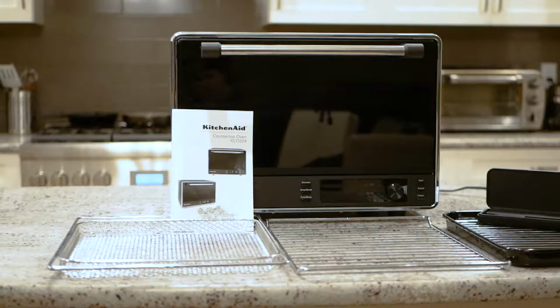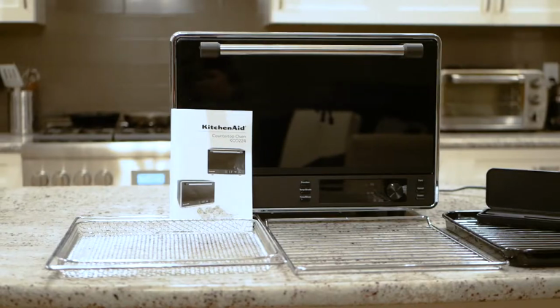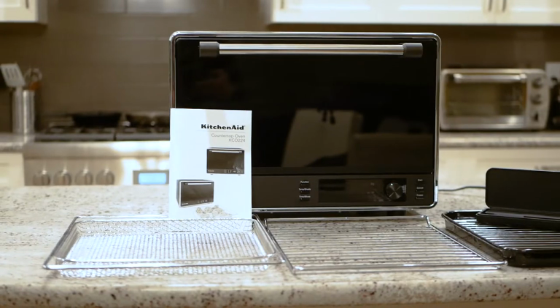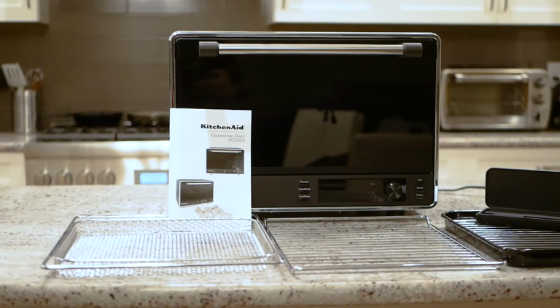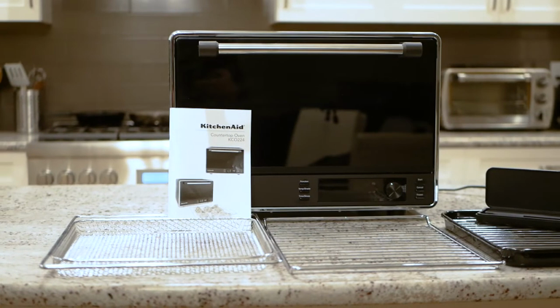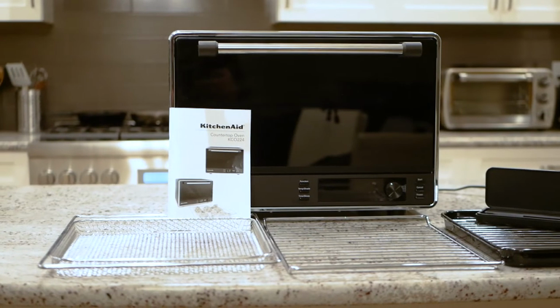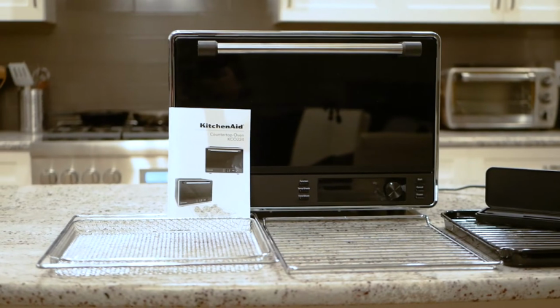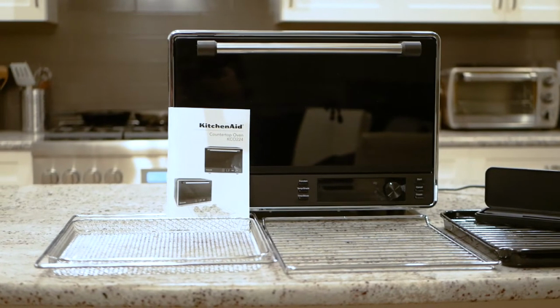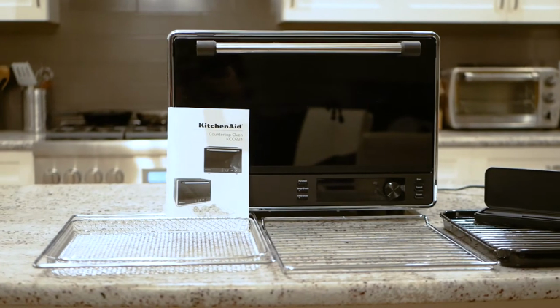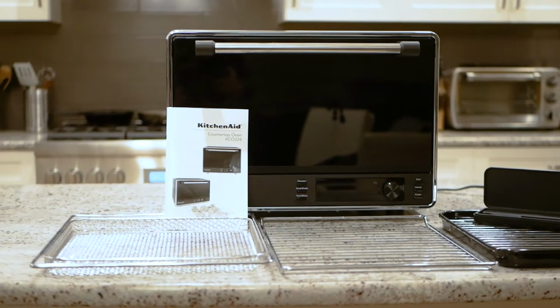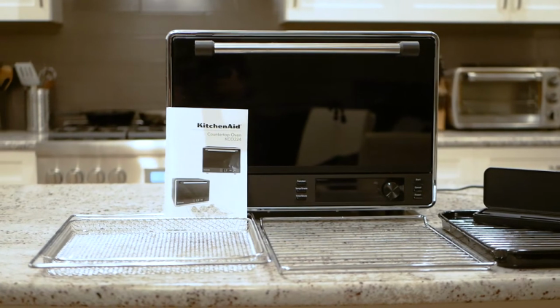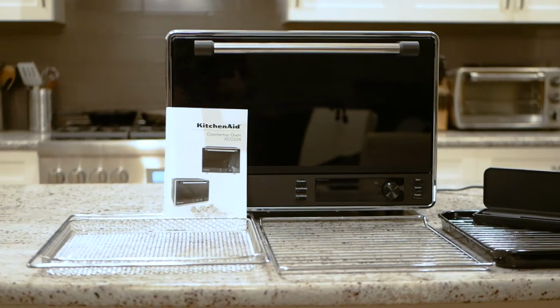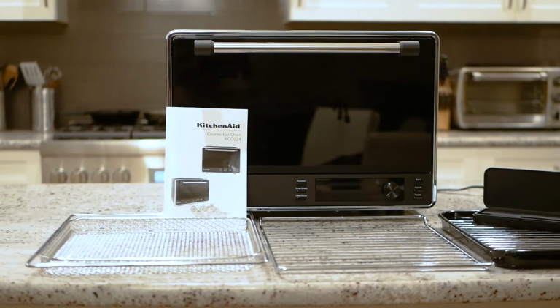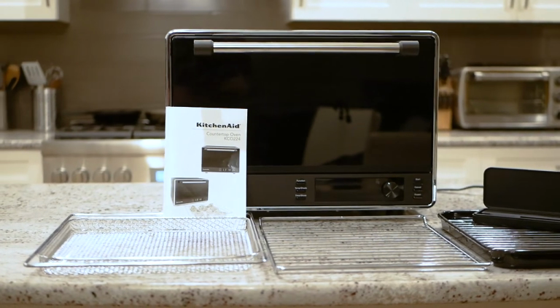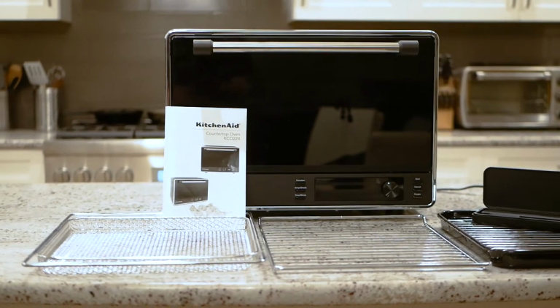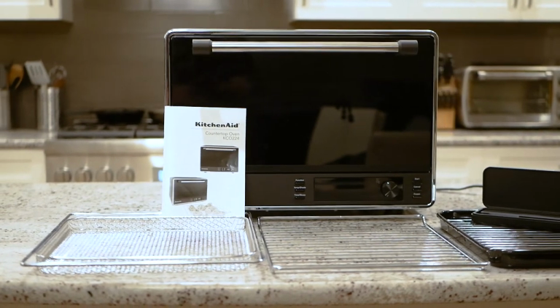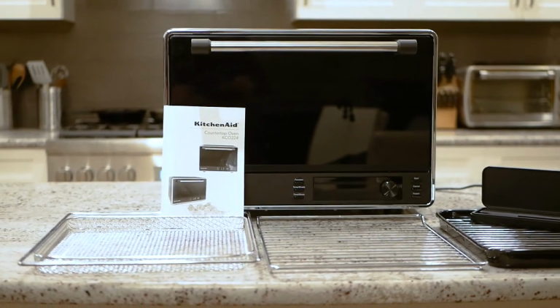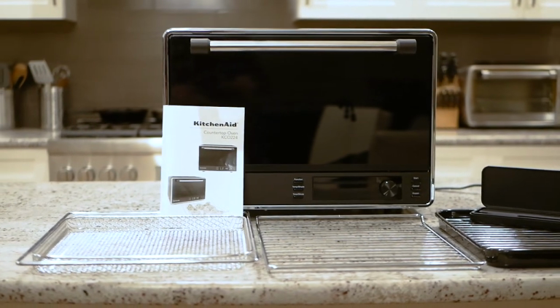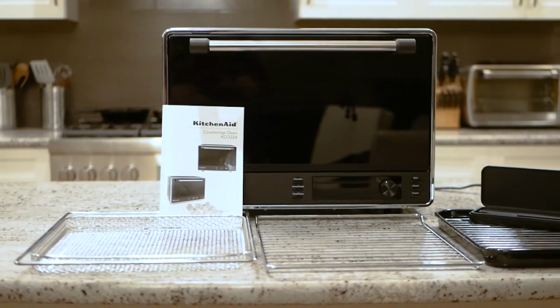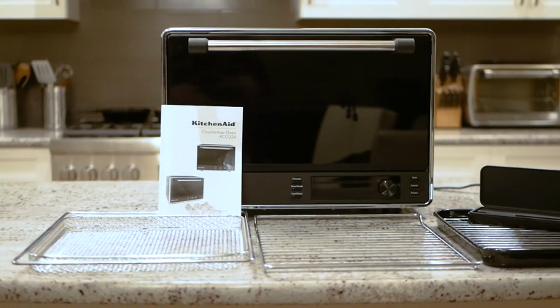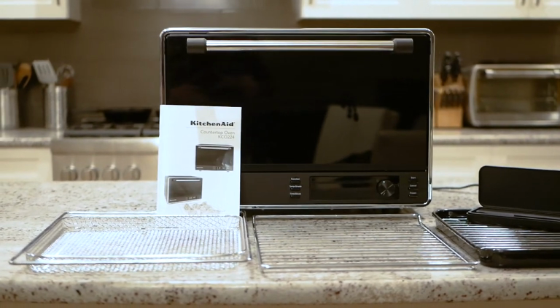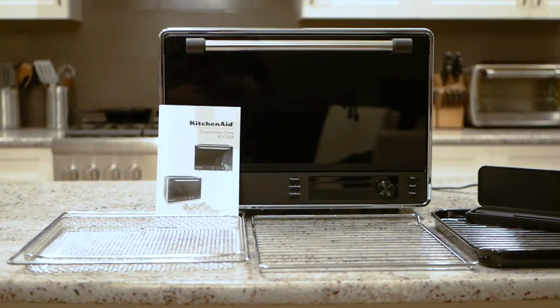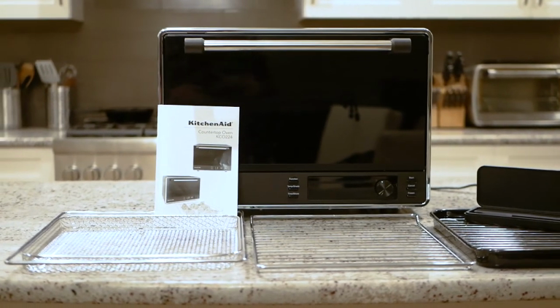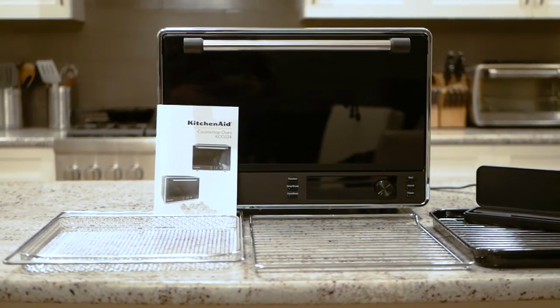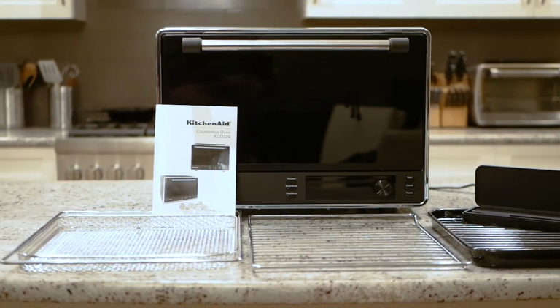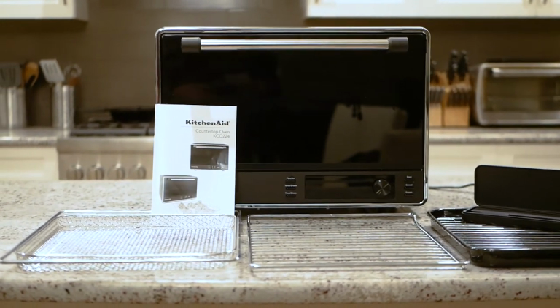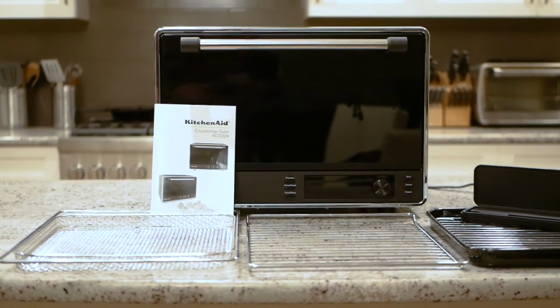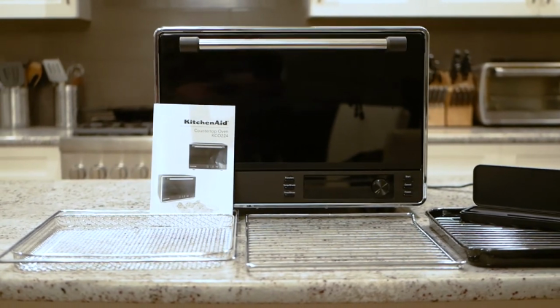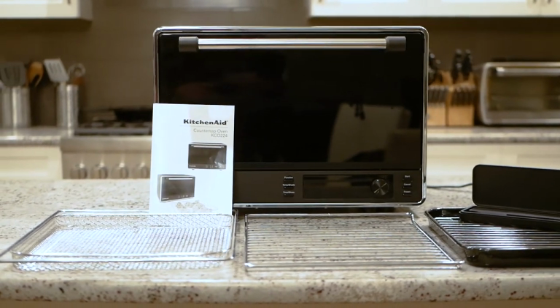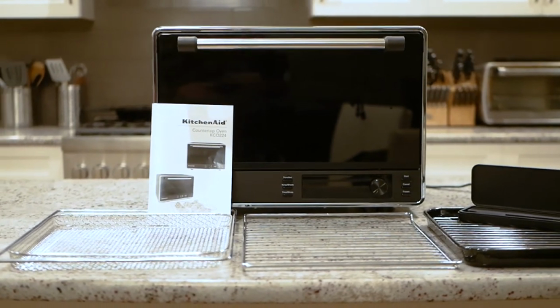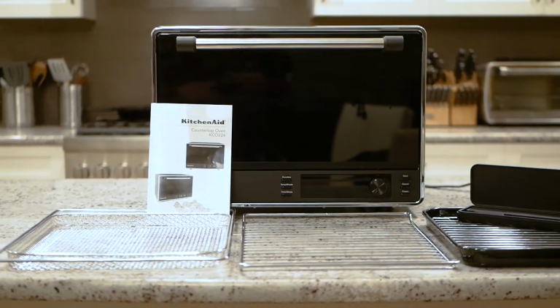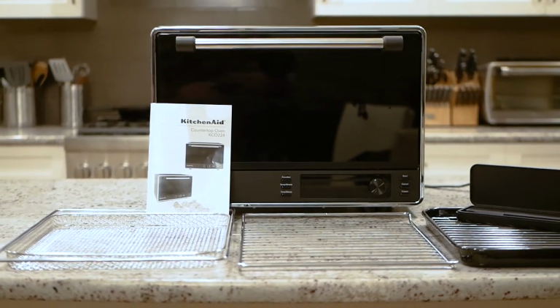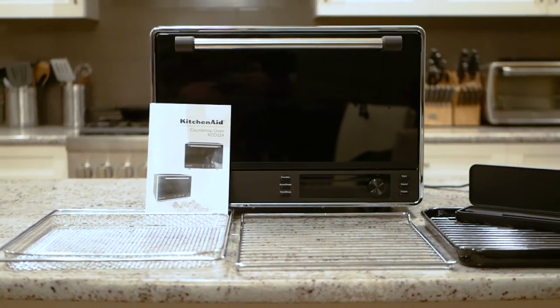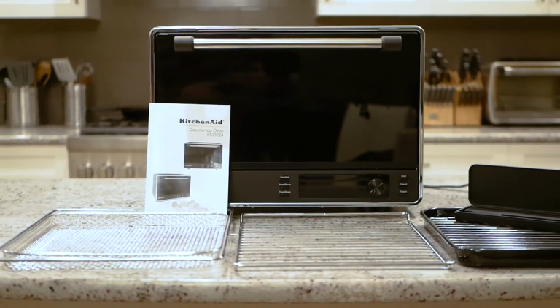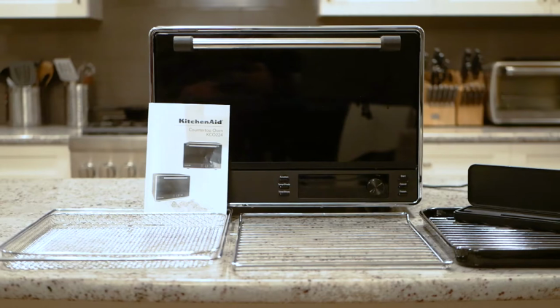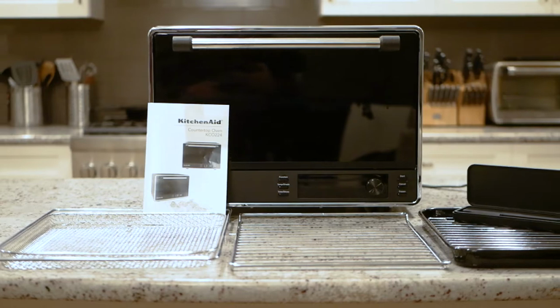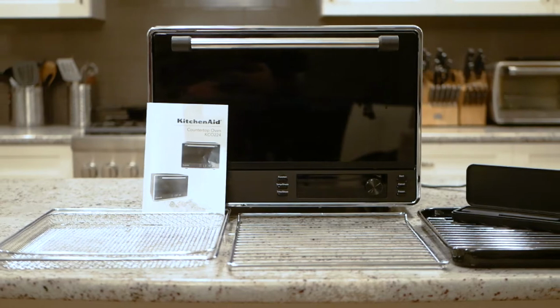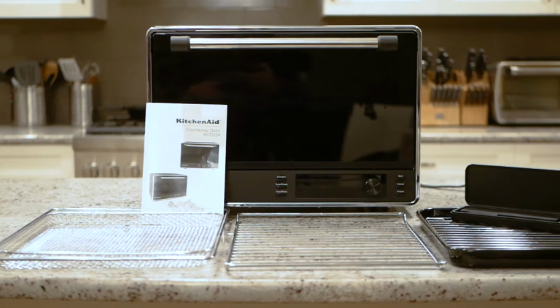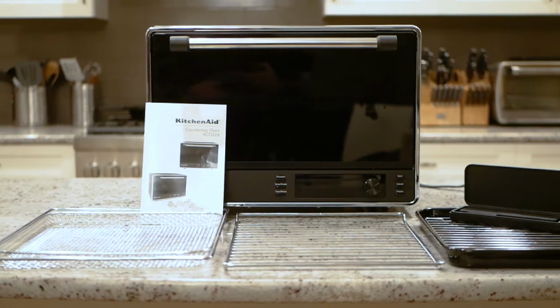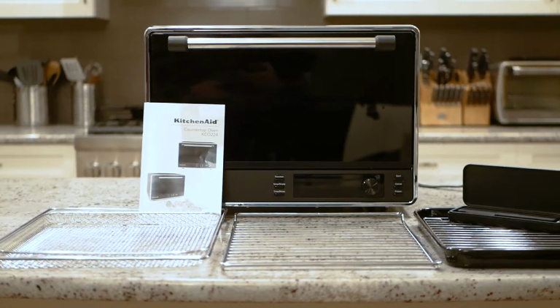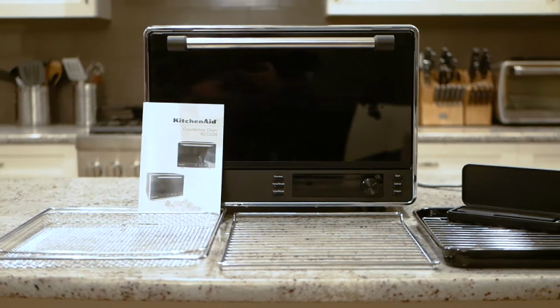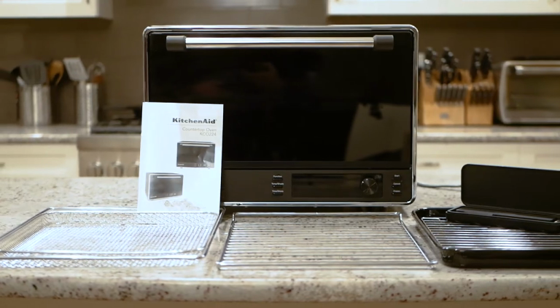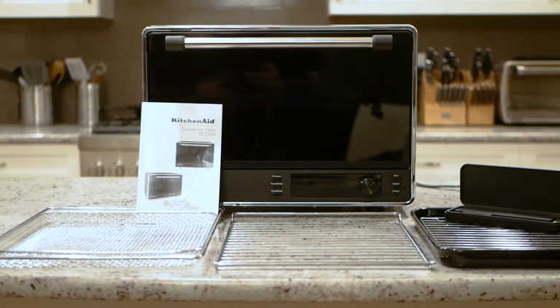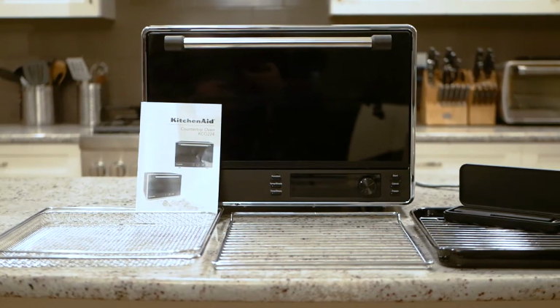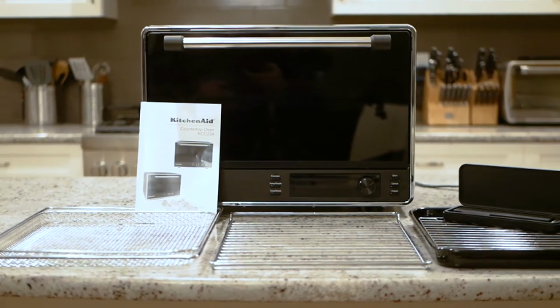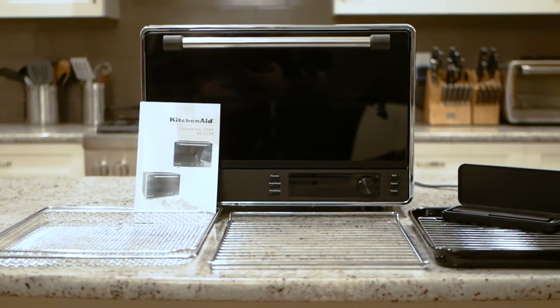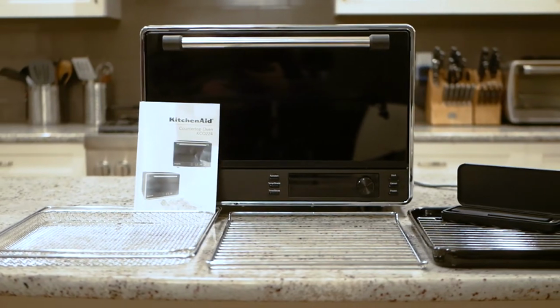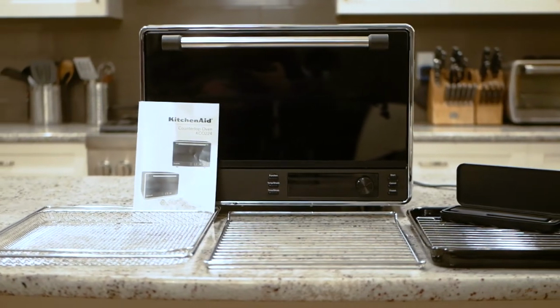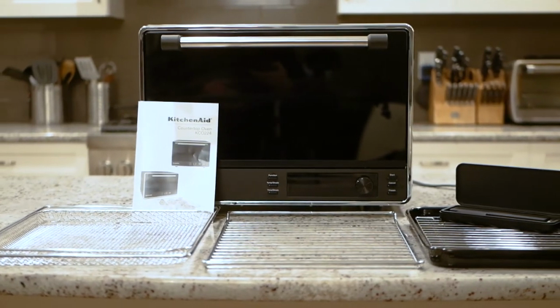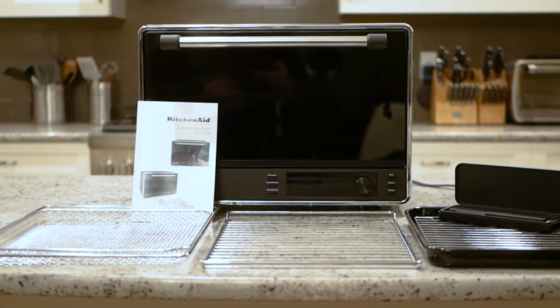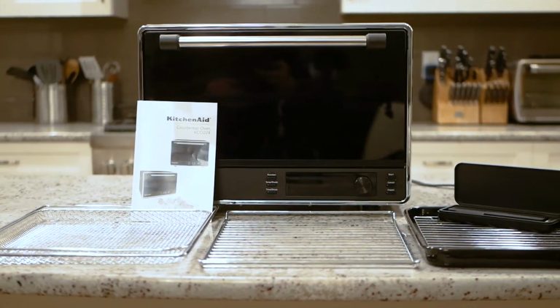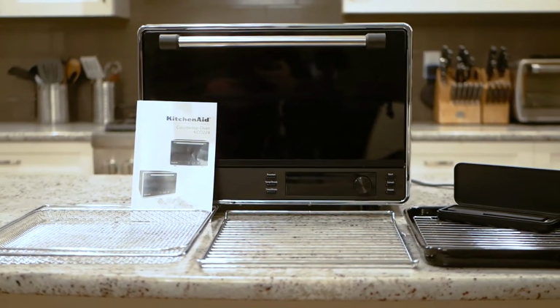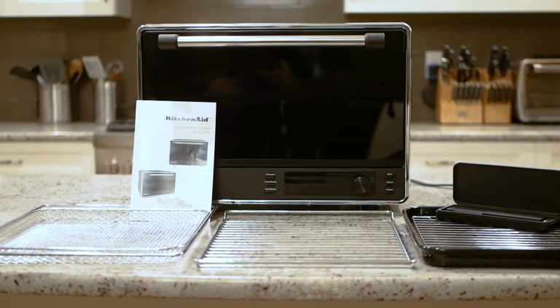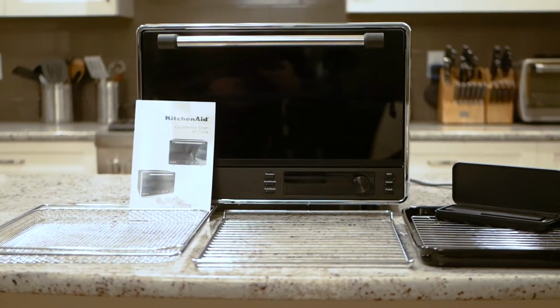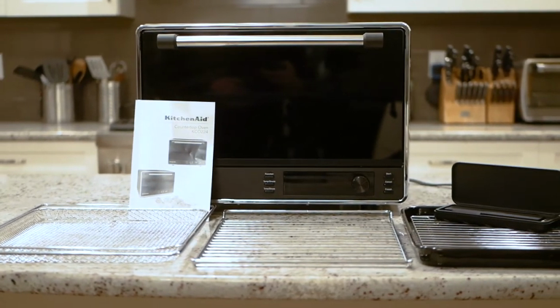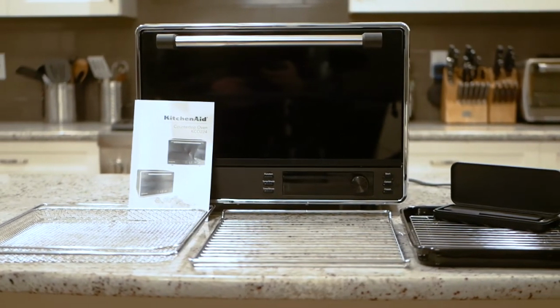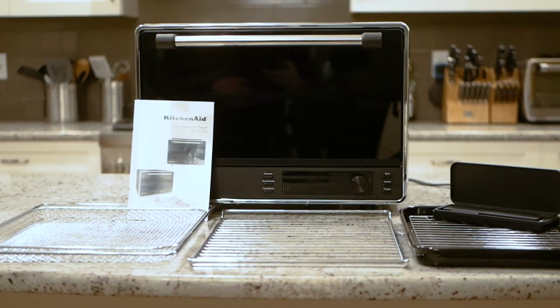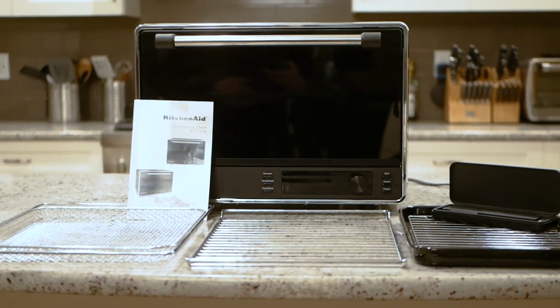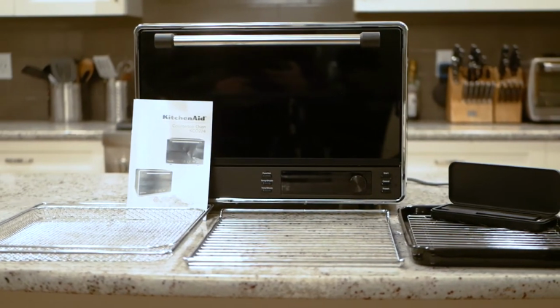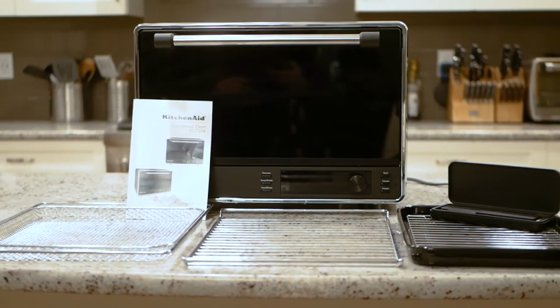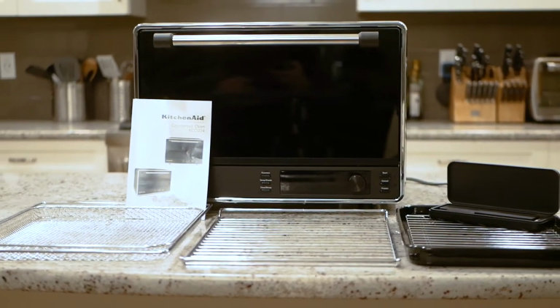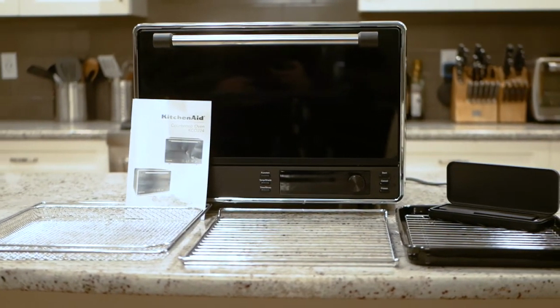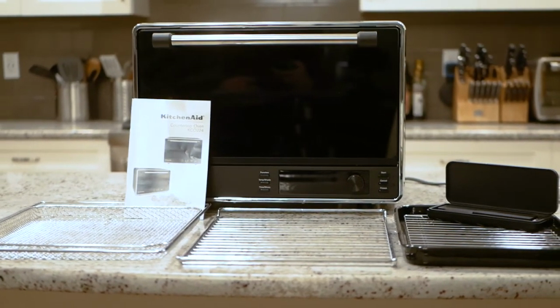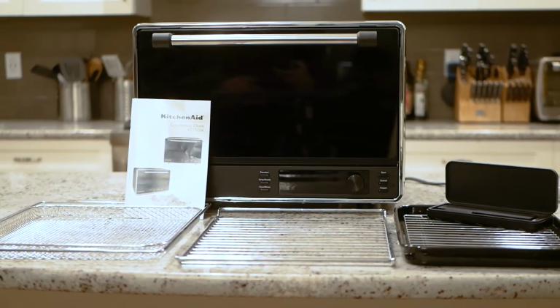We've got a general purpose rack, a baking rack, a baking tray, an air fry rack, the meat probe, and of course the oven itself.